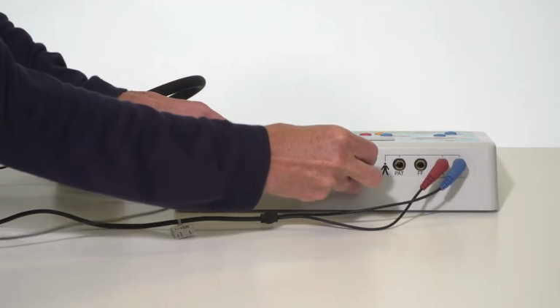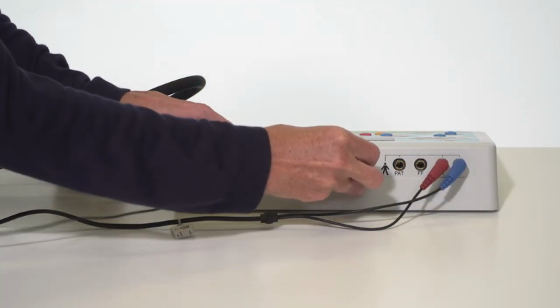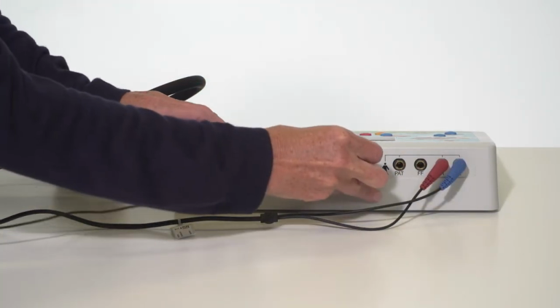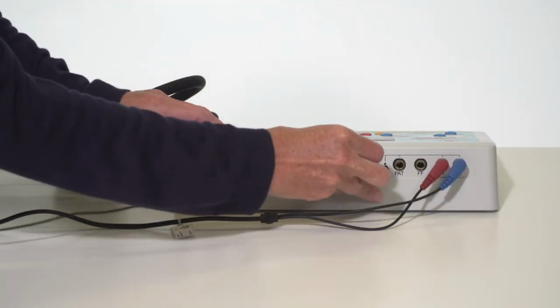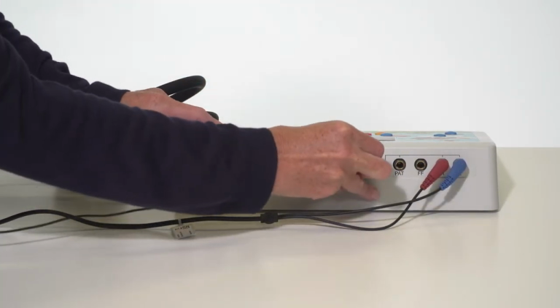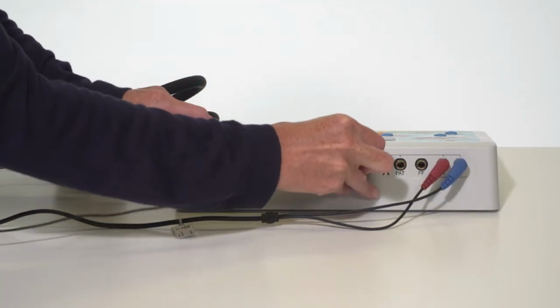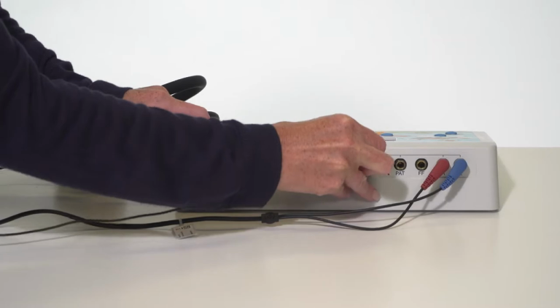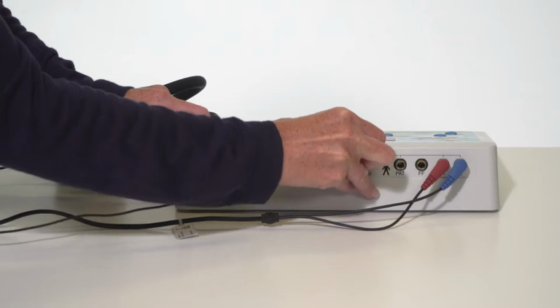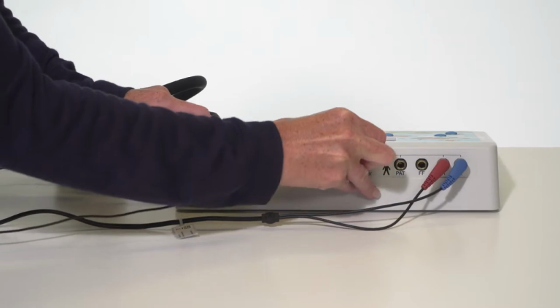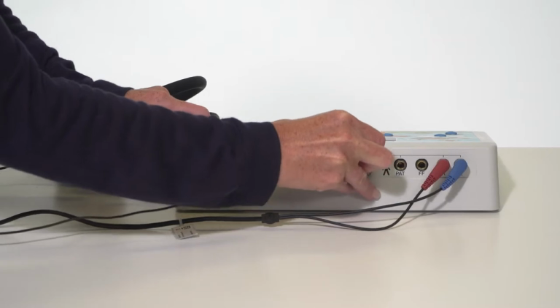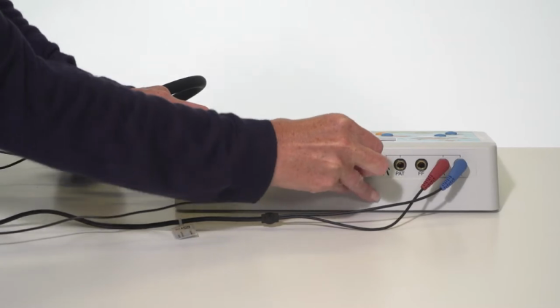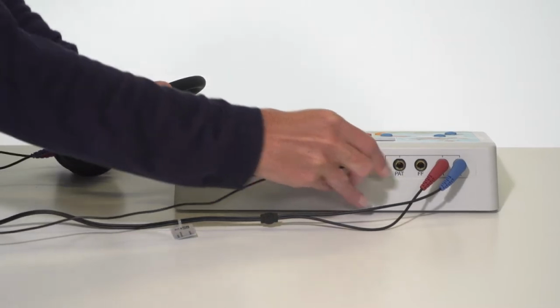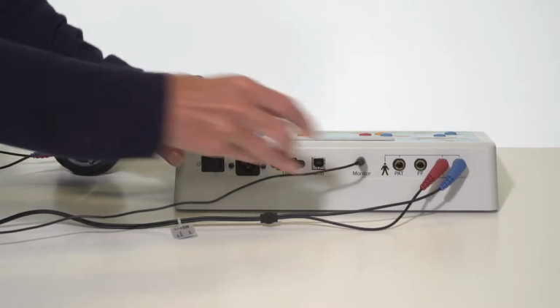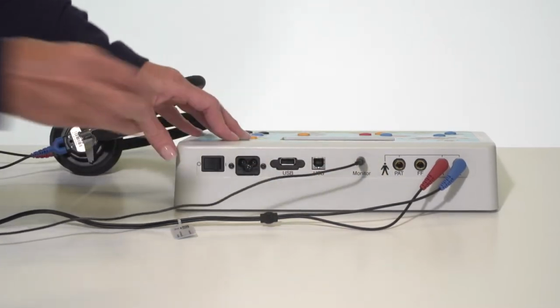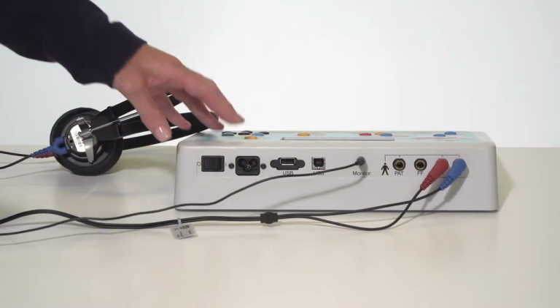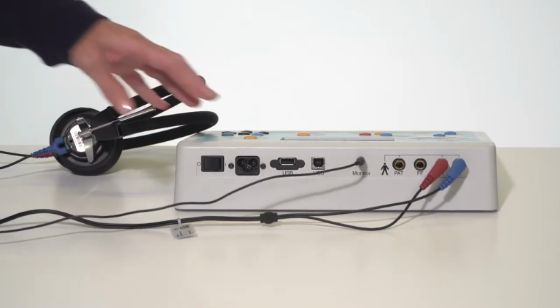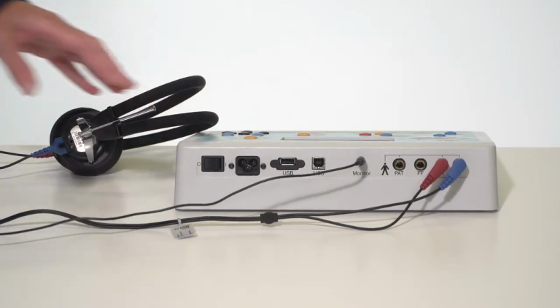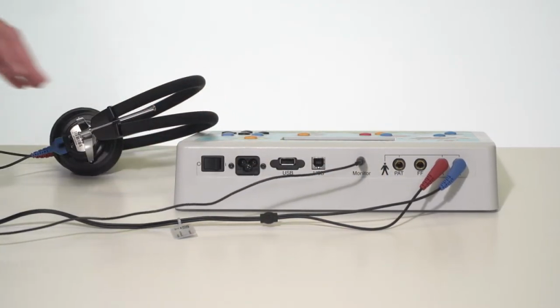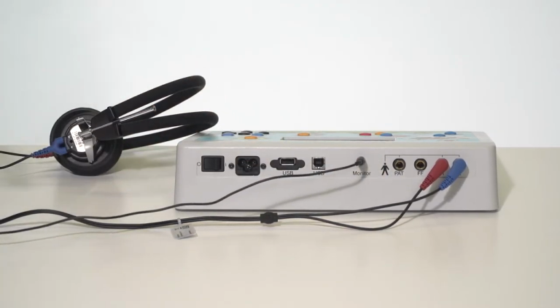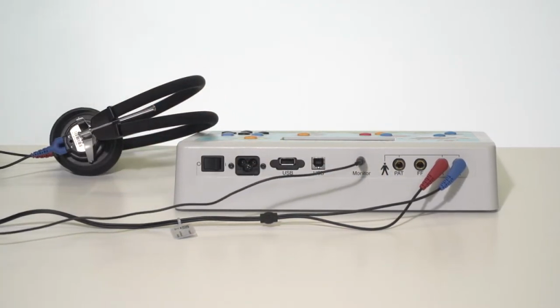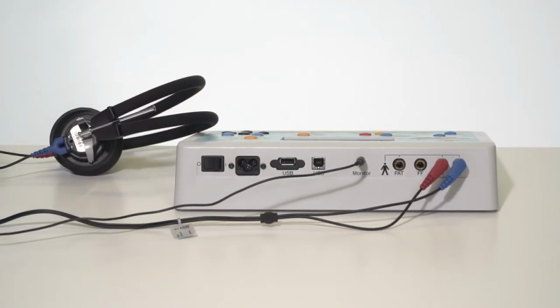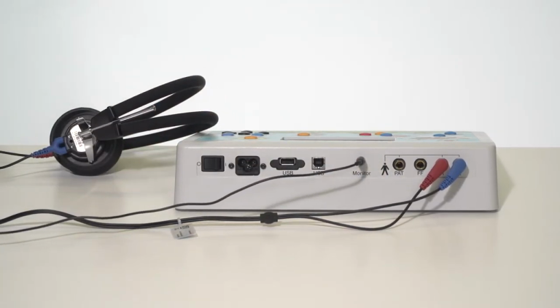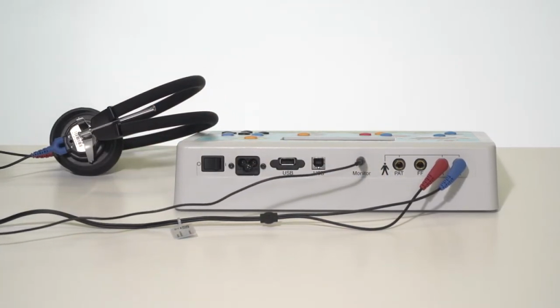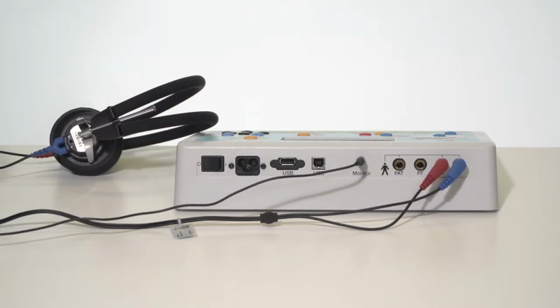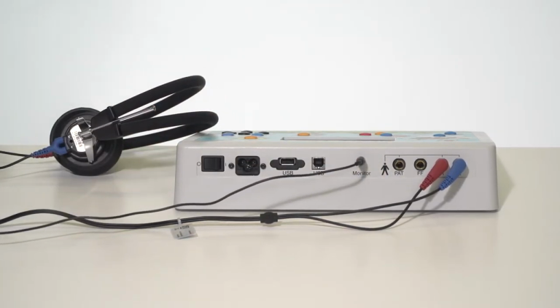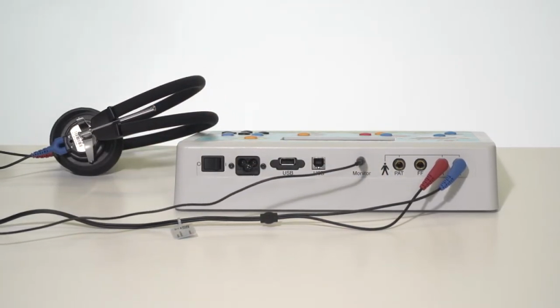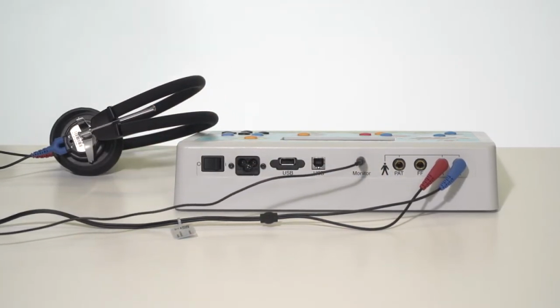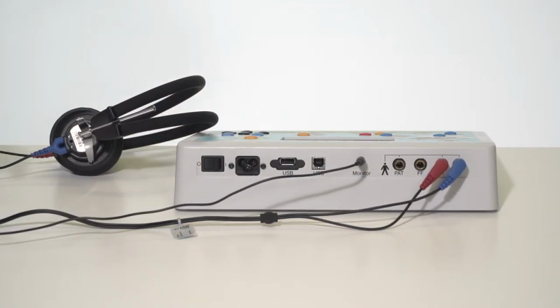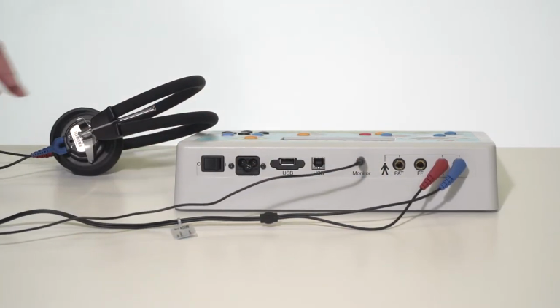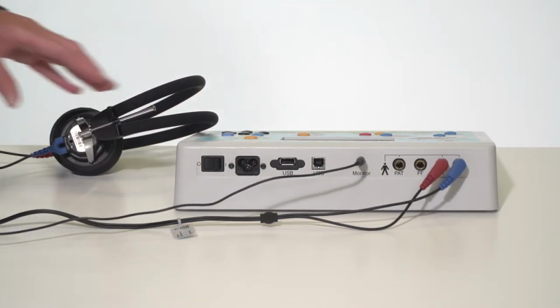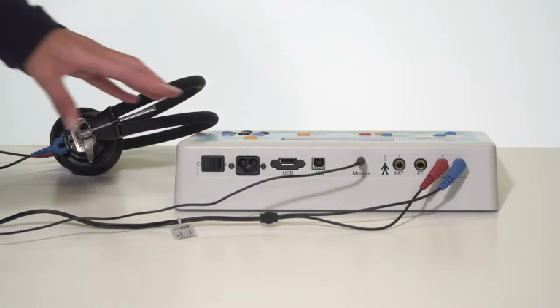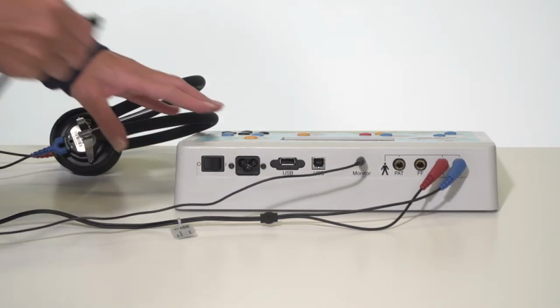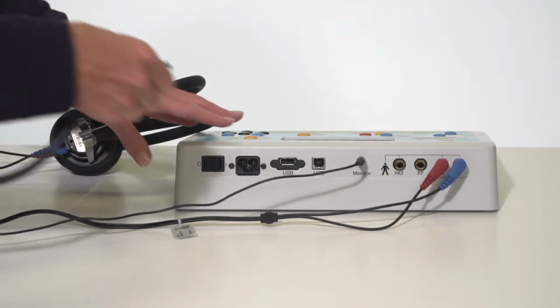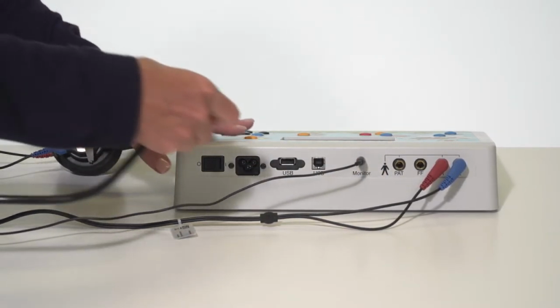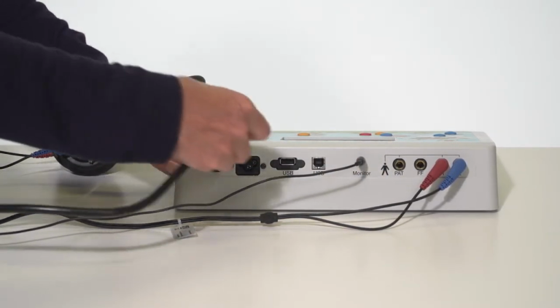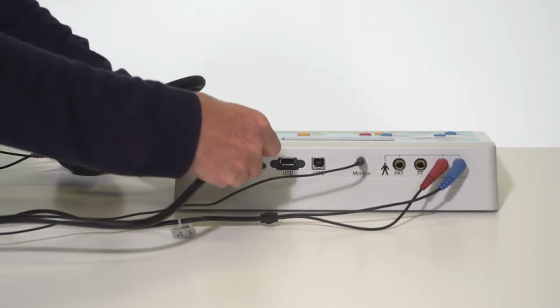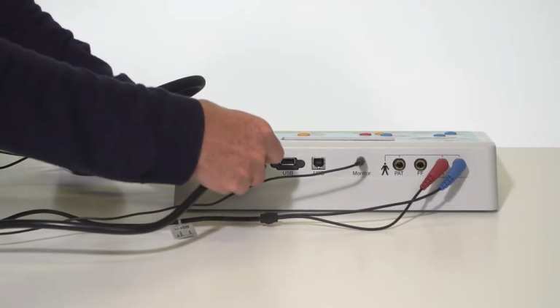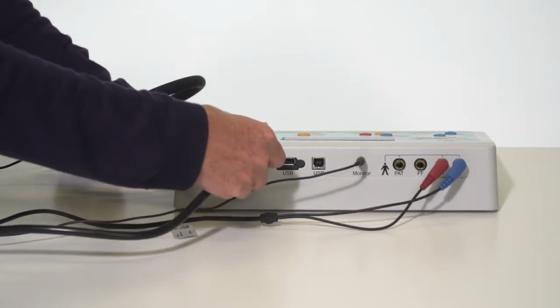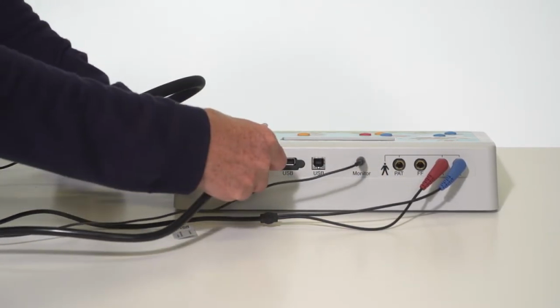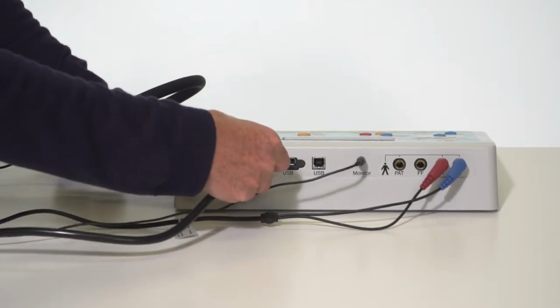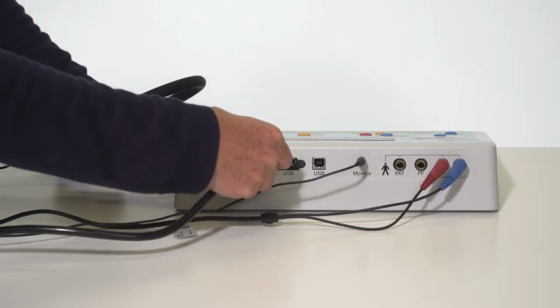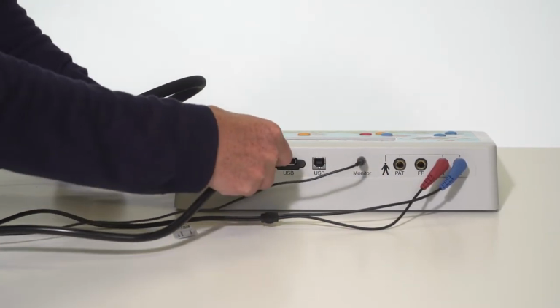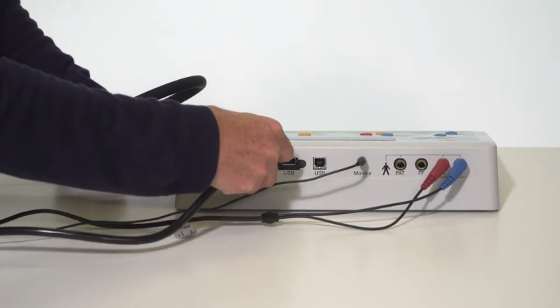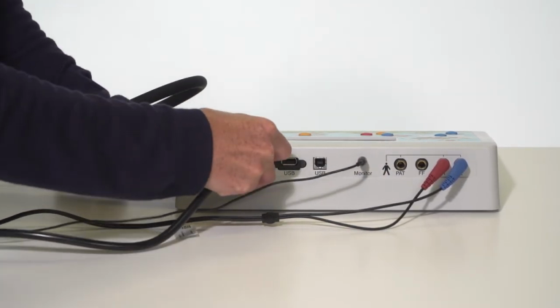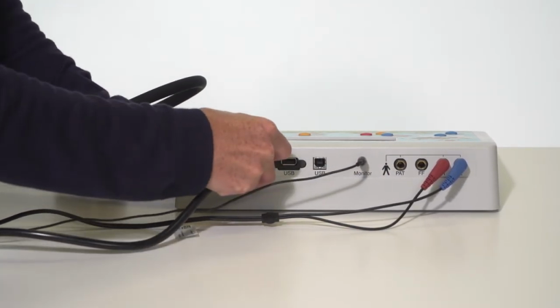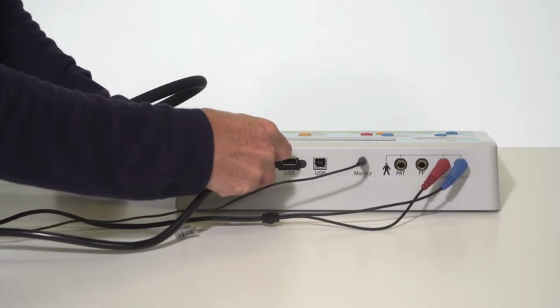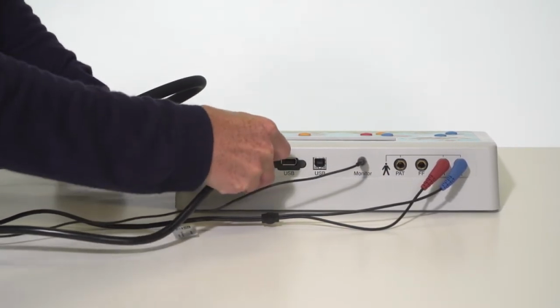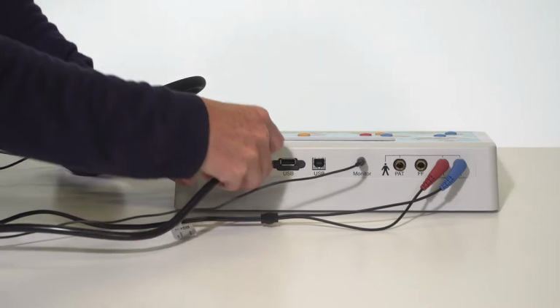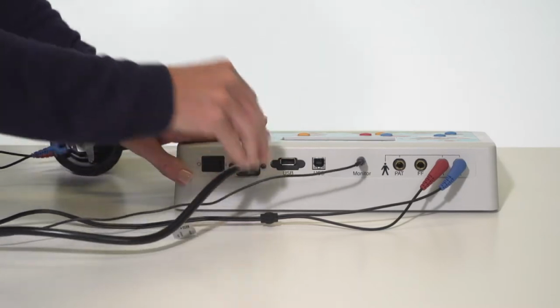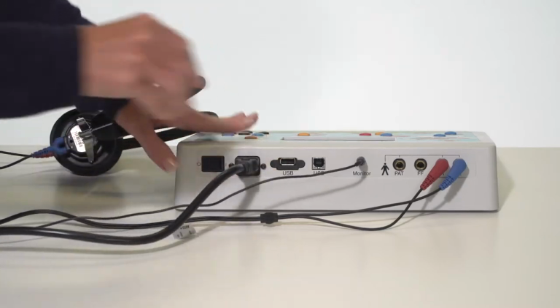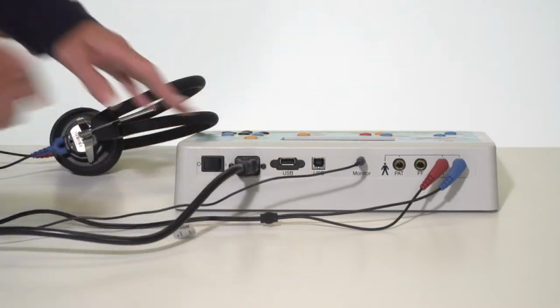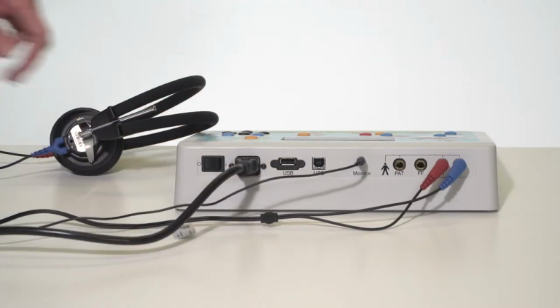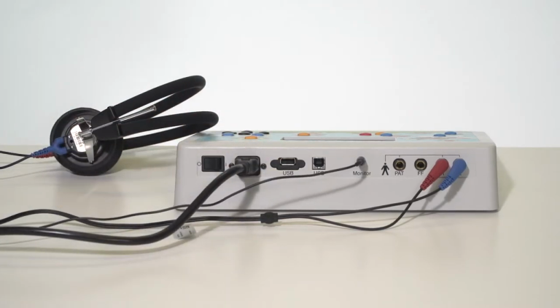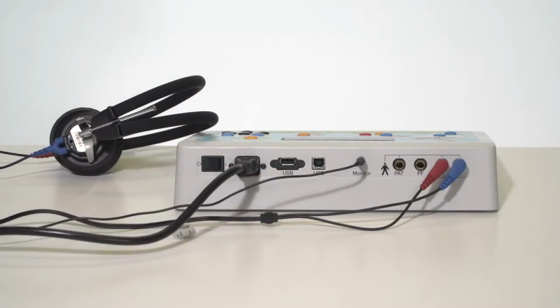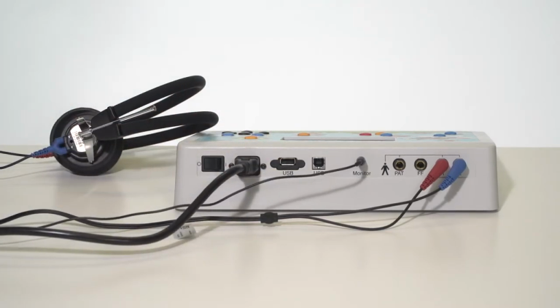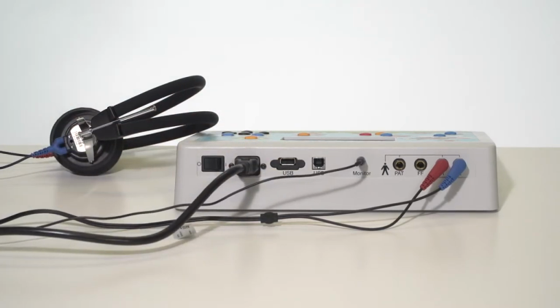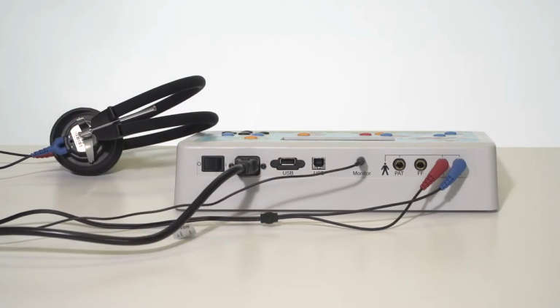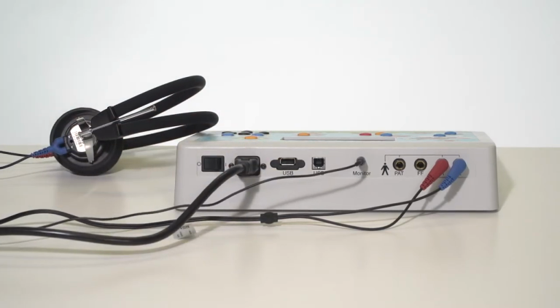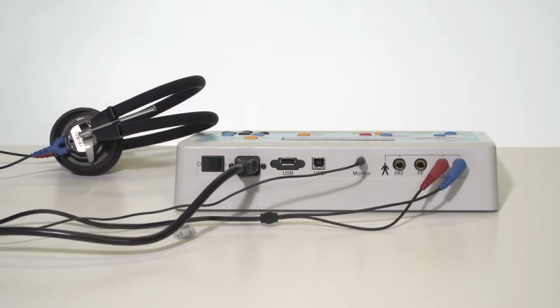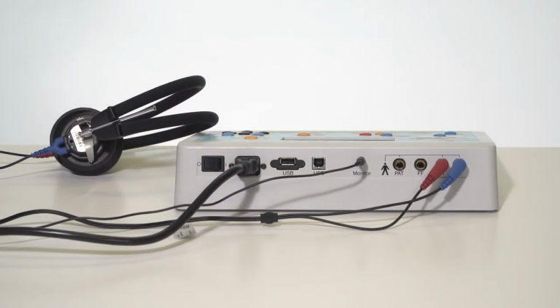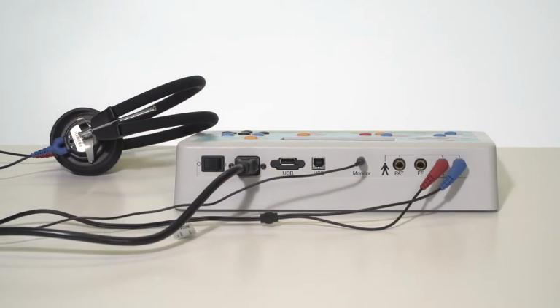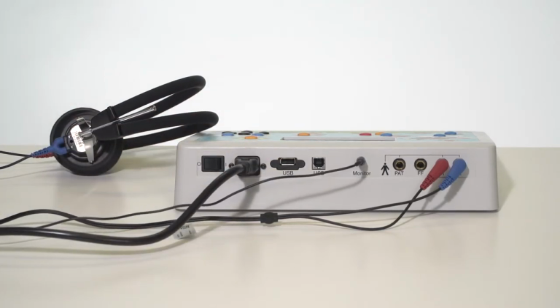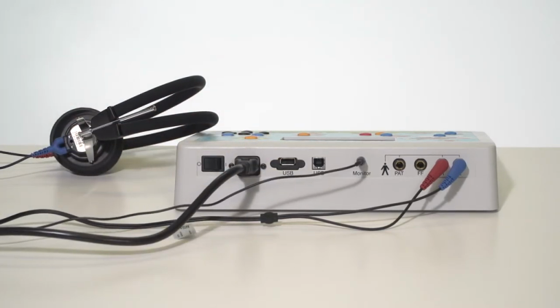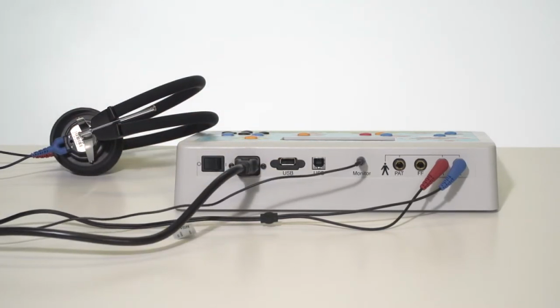Attach the monitor phone for use with the Pilot Test. Connect the power cord to the back of the device and plug into the wall outlet.